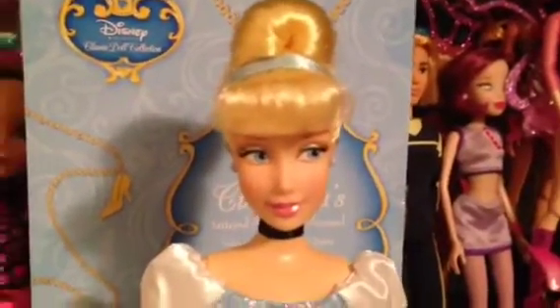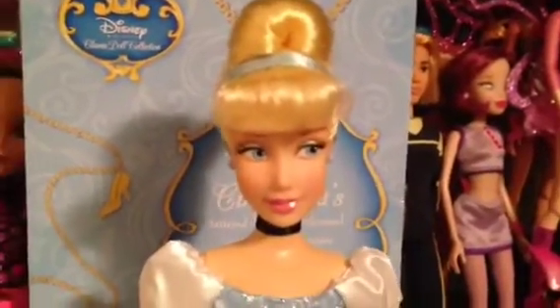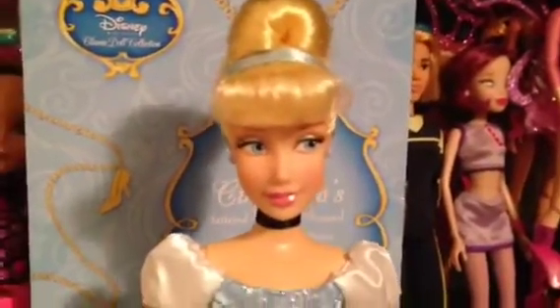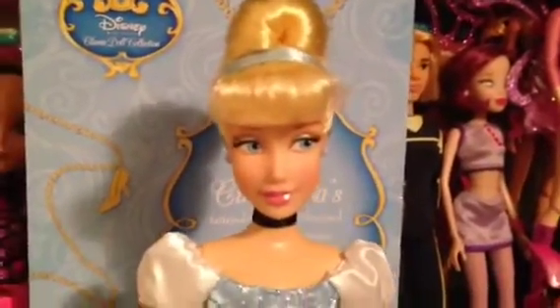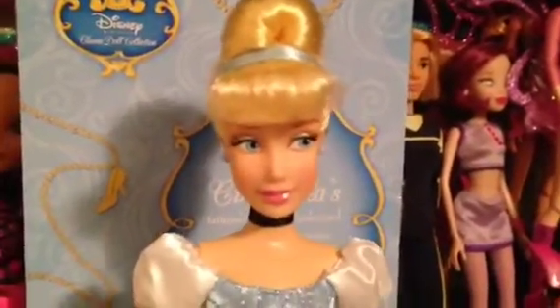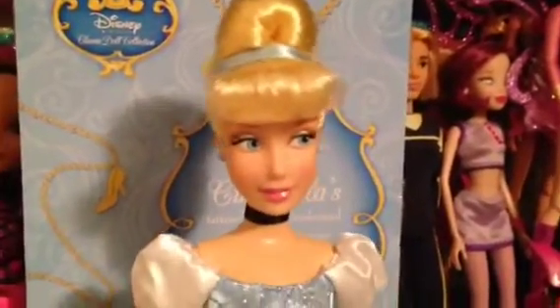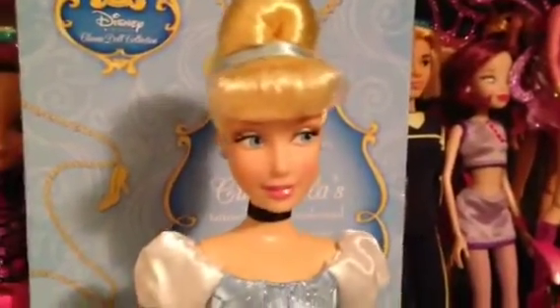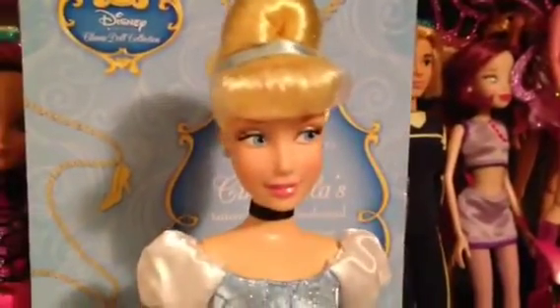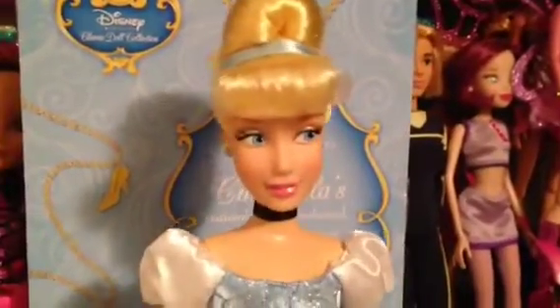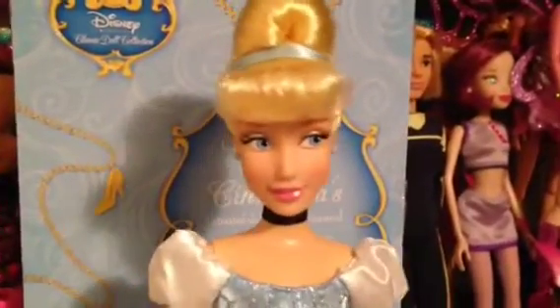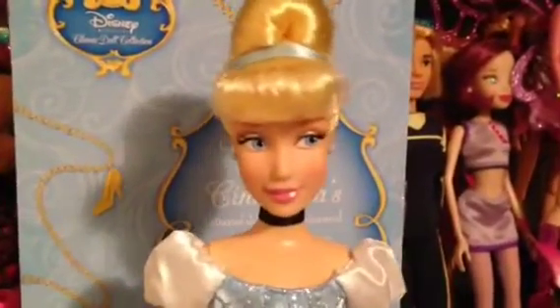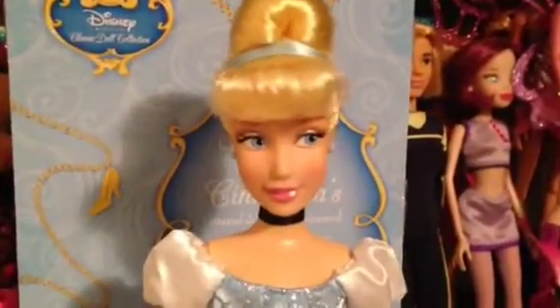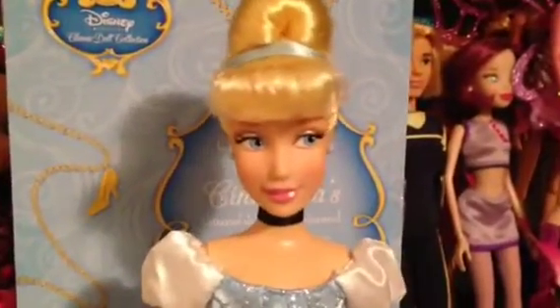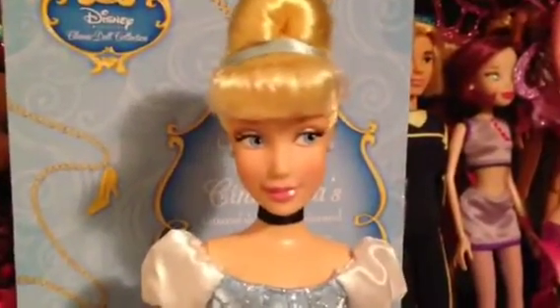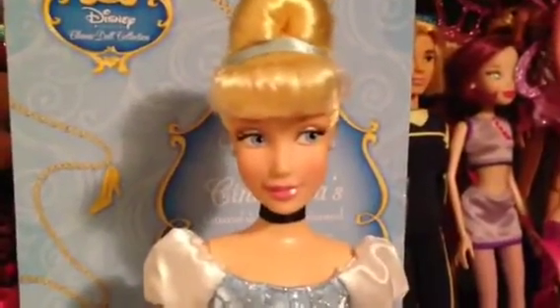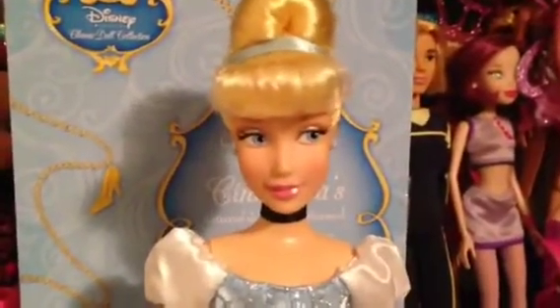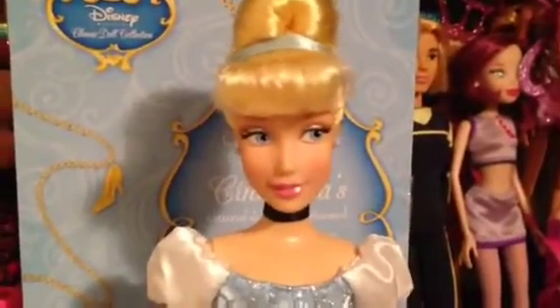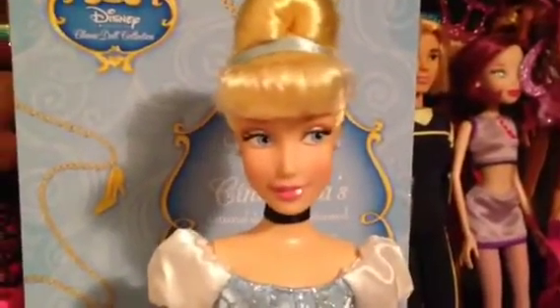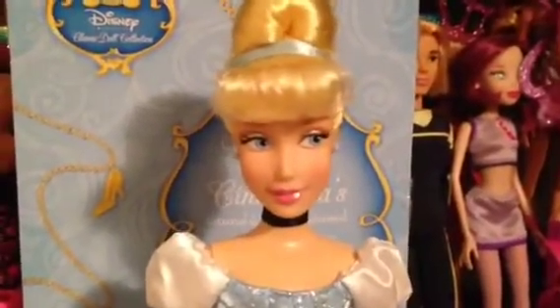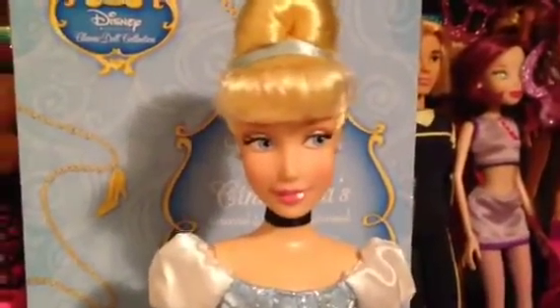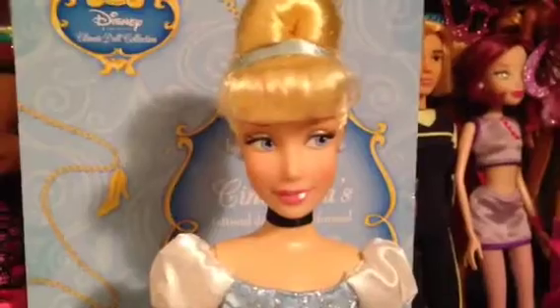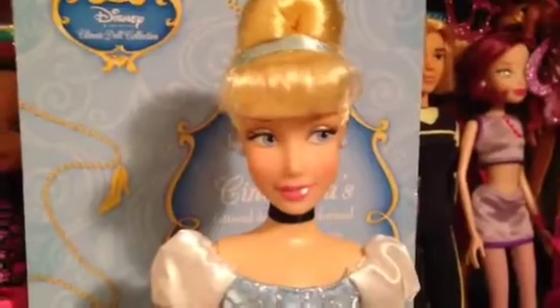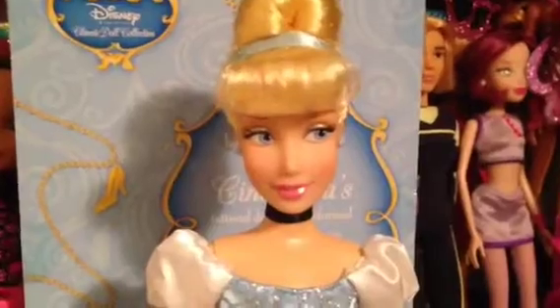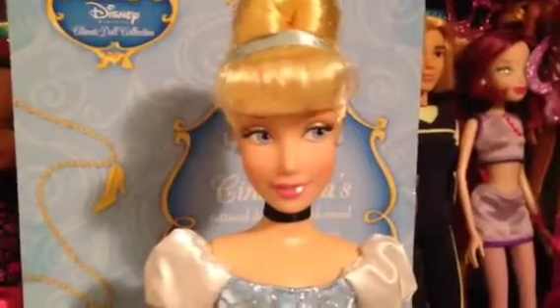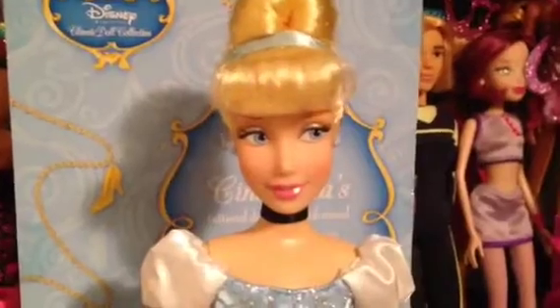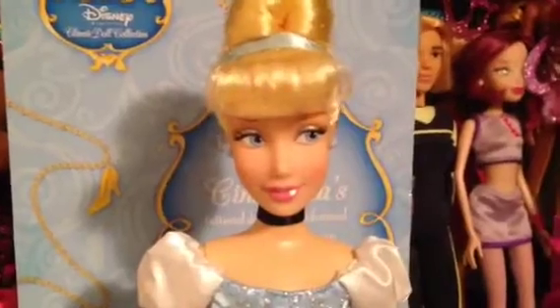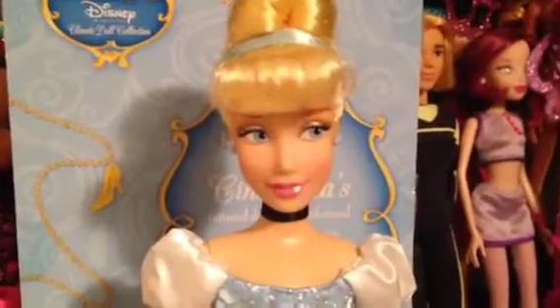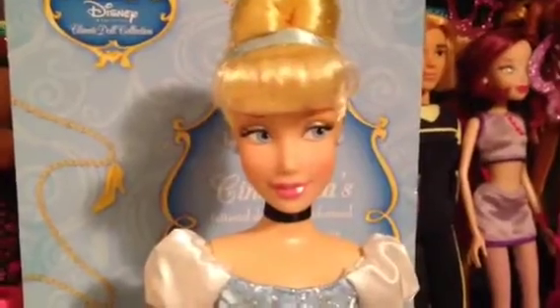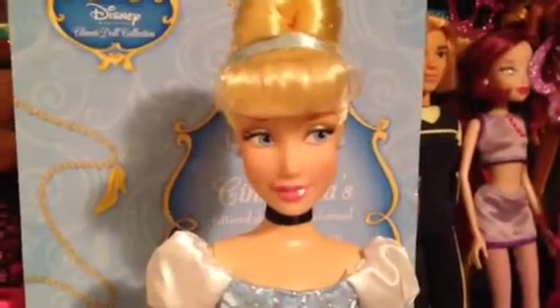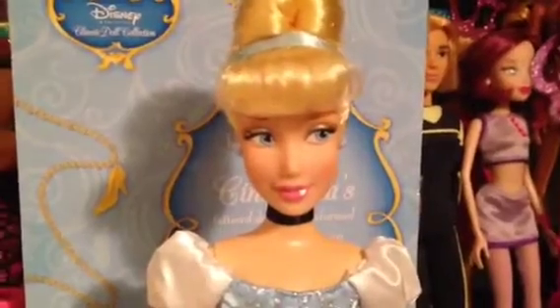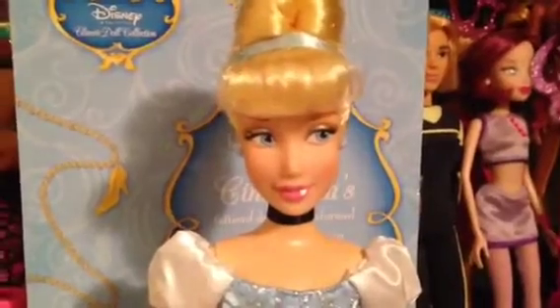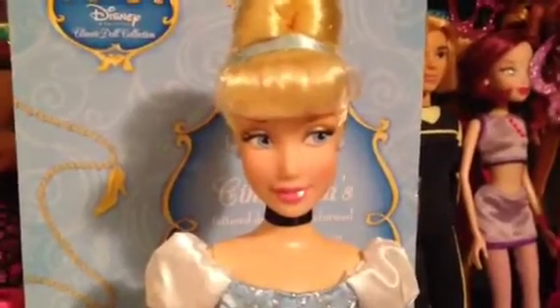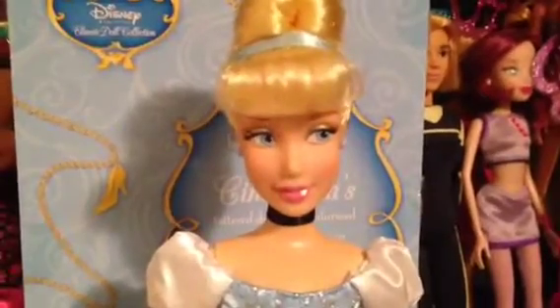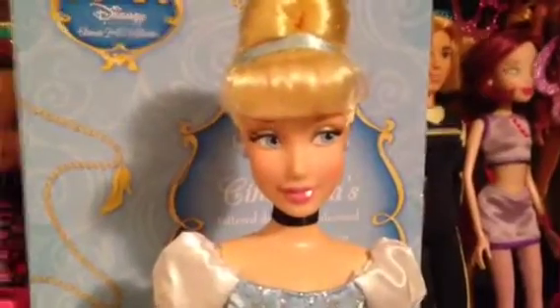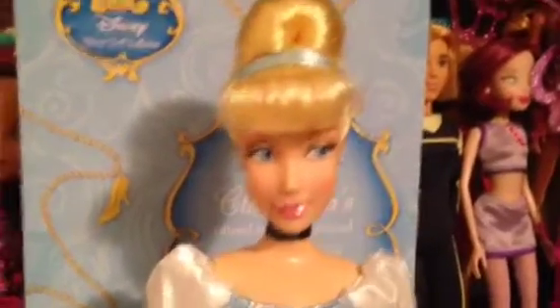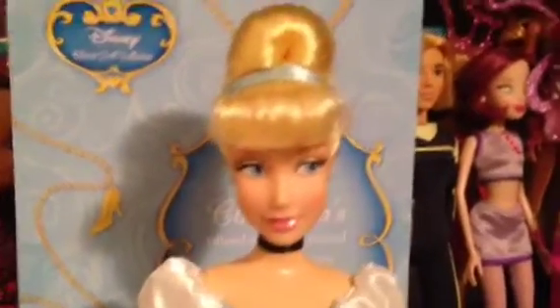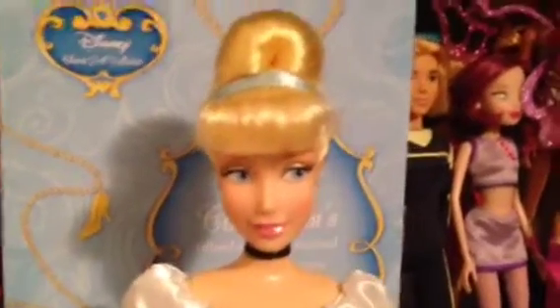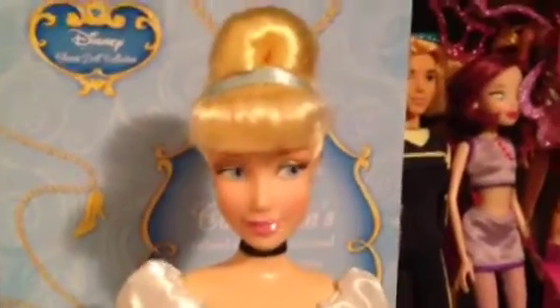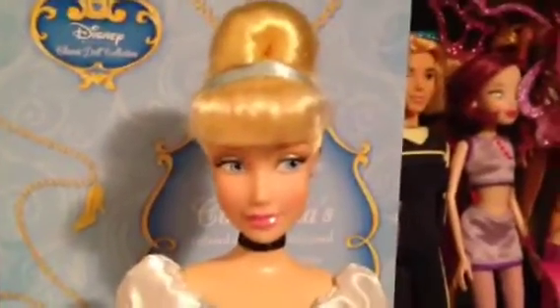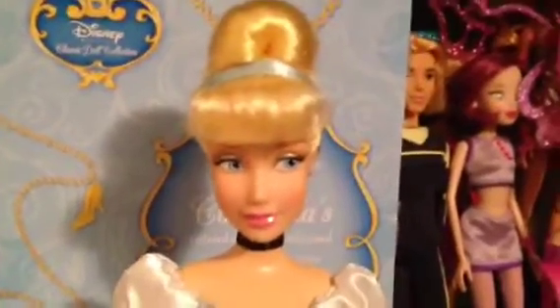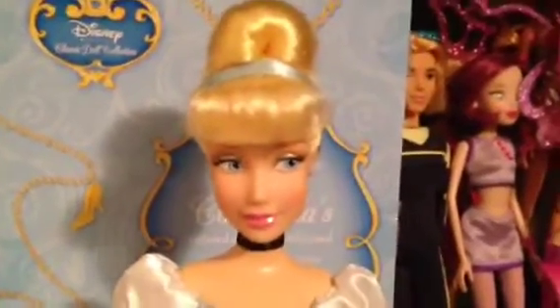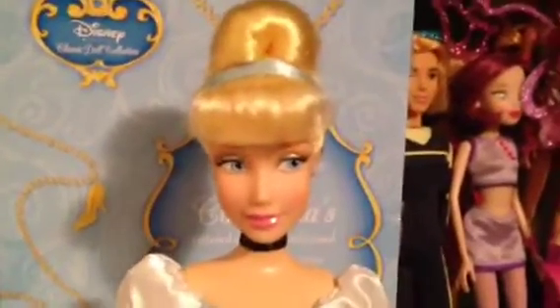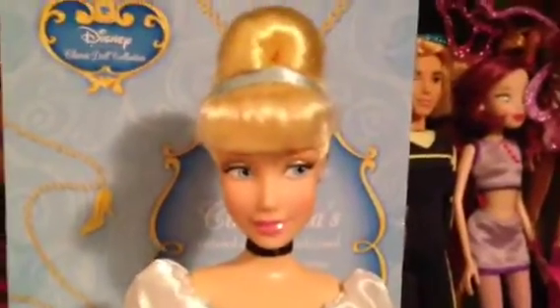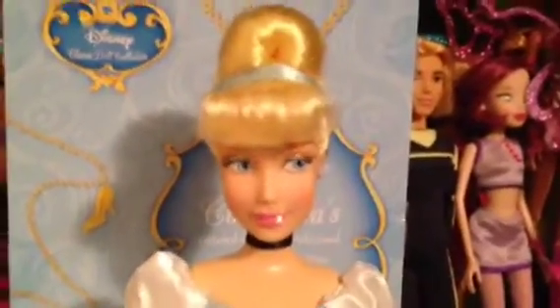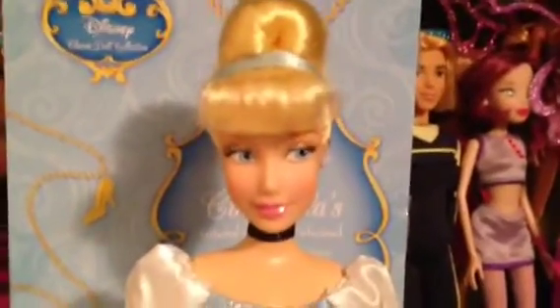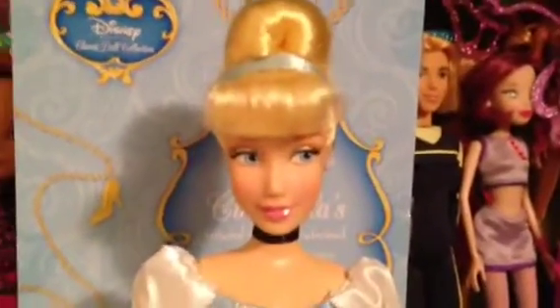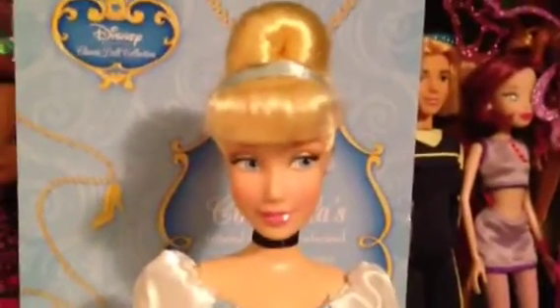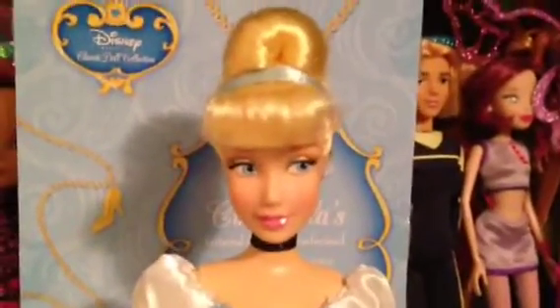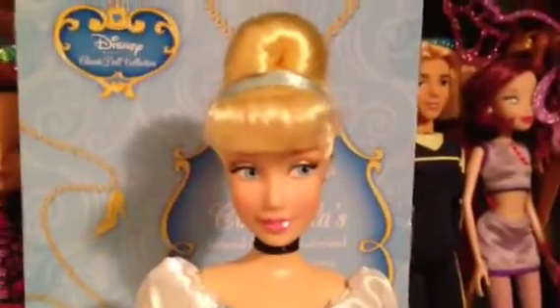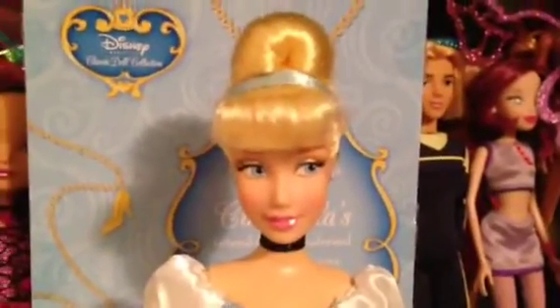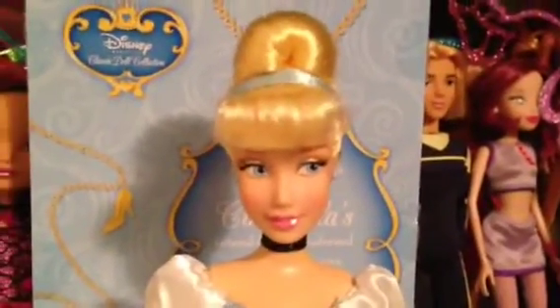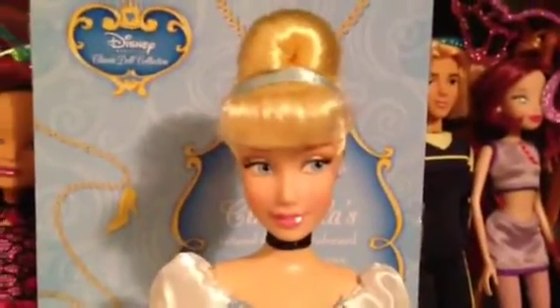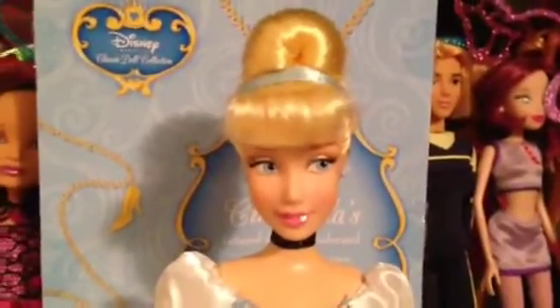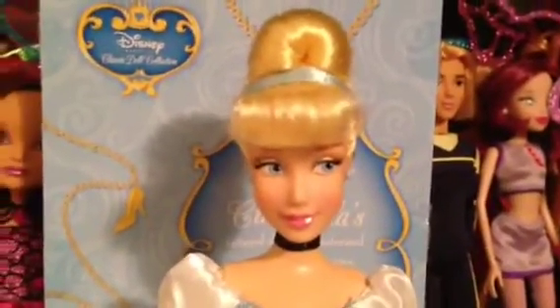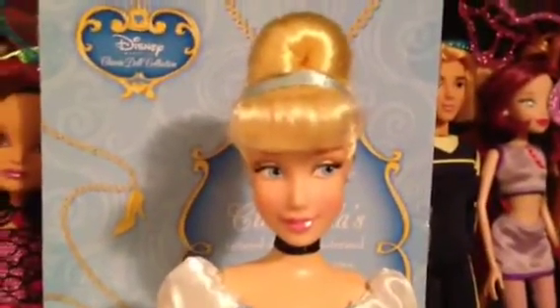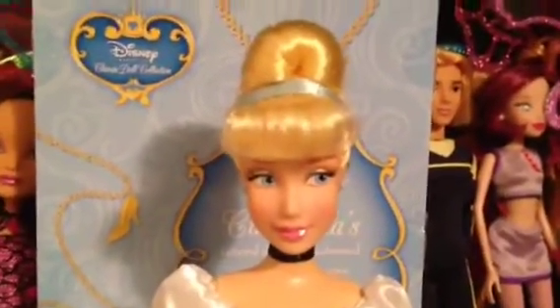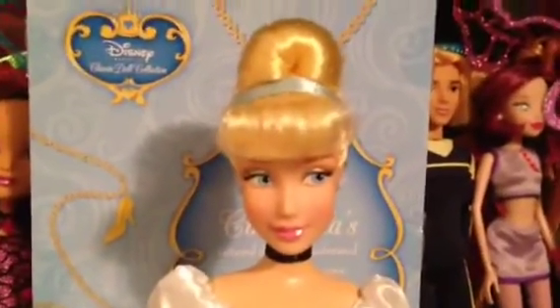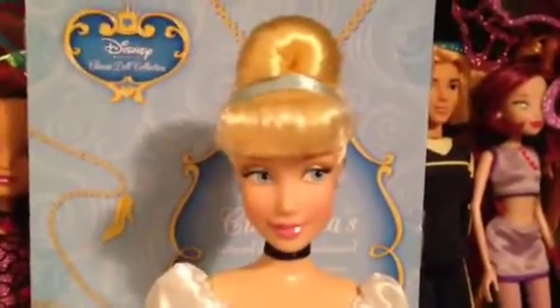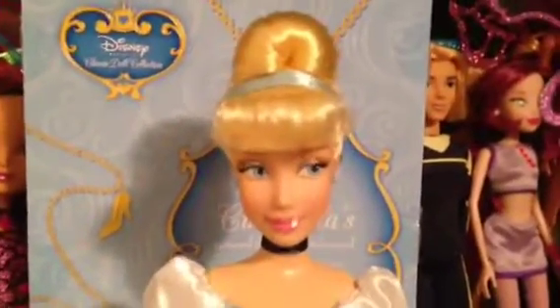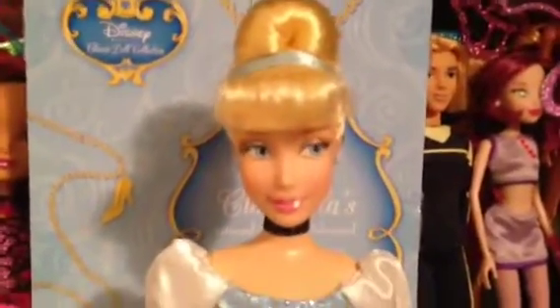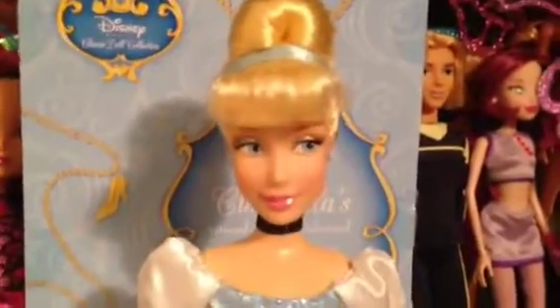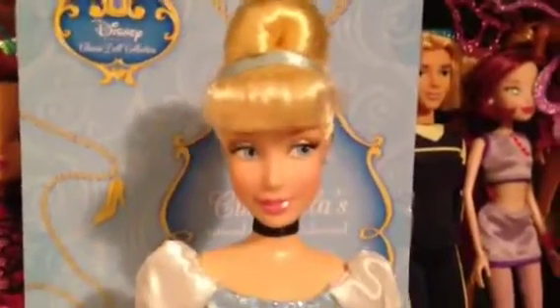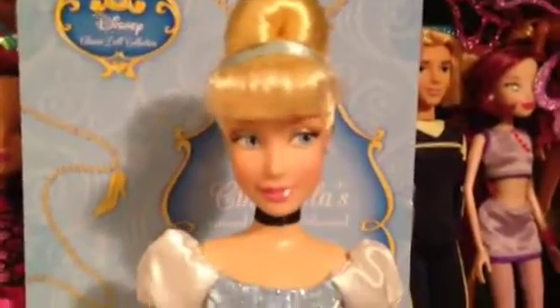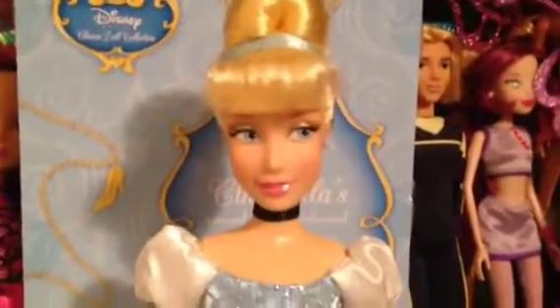Thank you for watching my review on the new 2014 Cinderella doll. Comment, rate, subscribe, and see you in the next review. Bye guys.